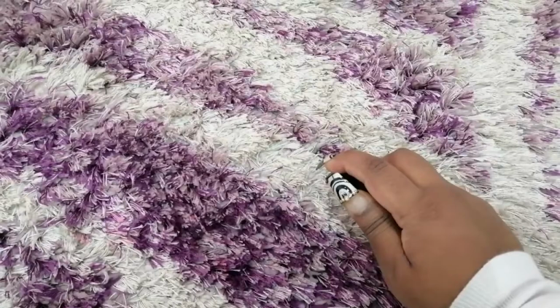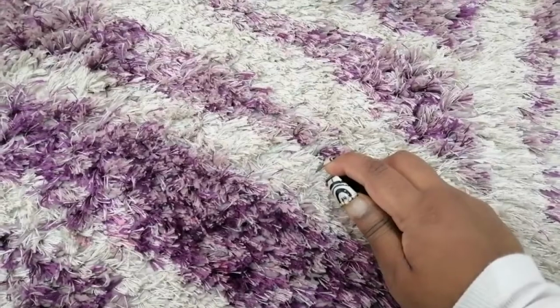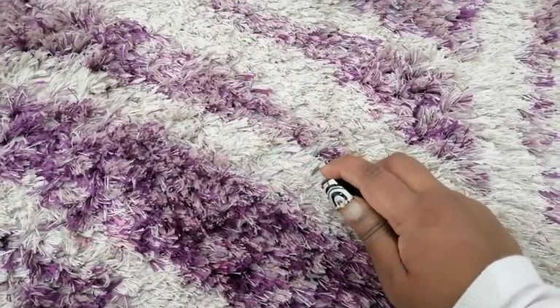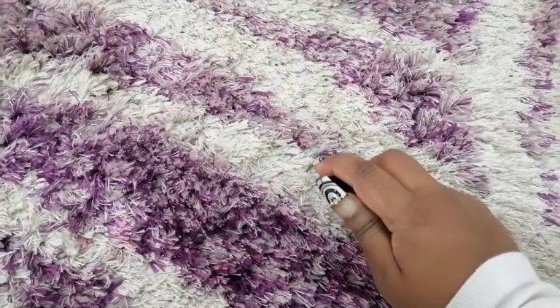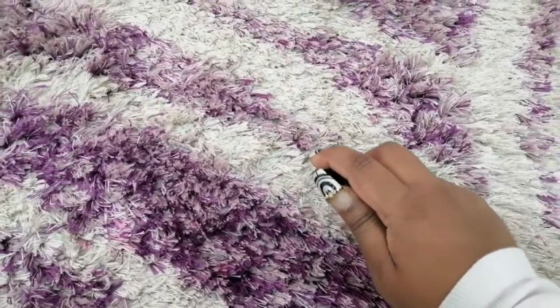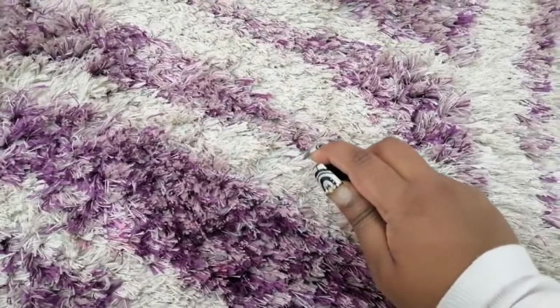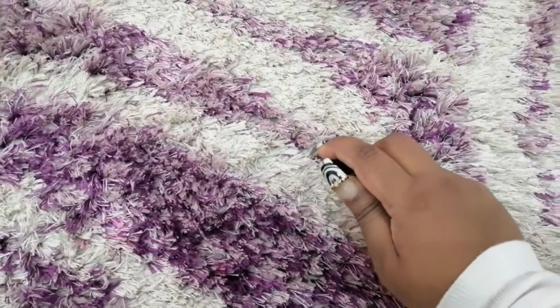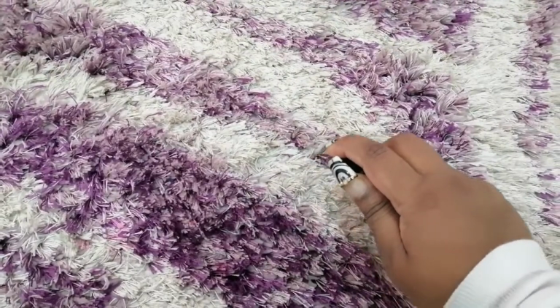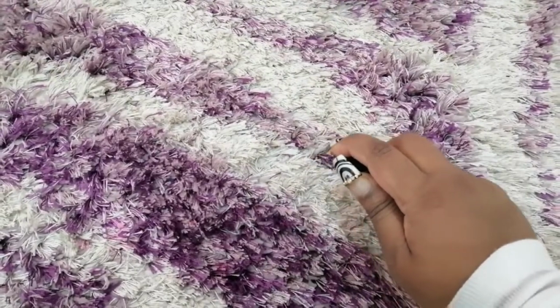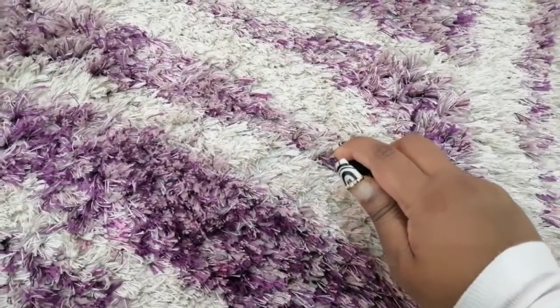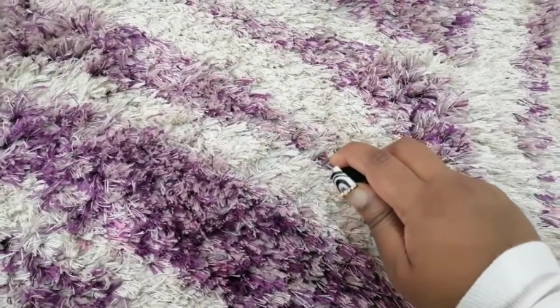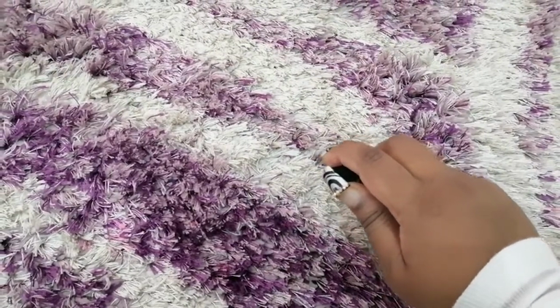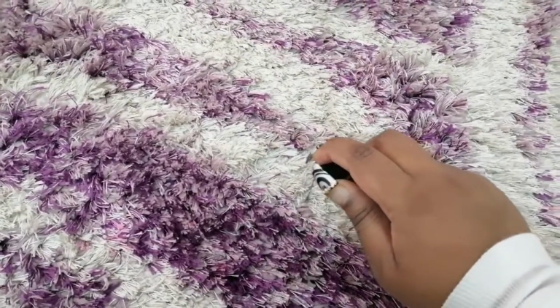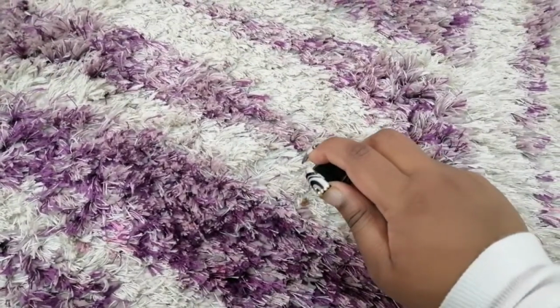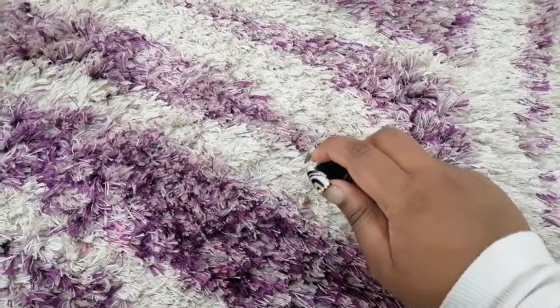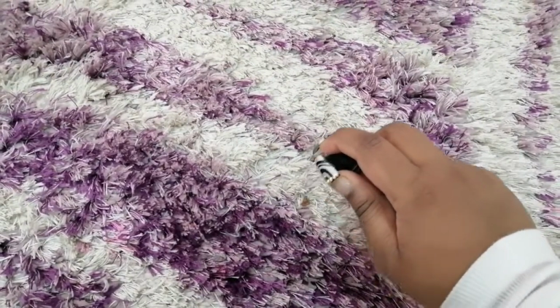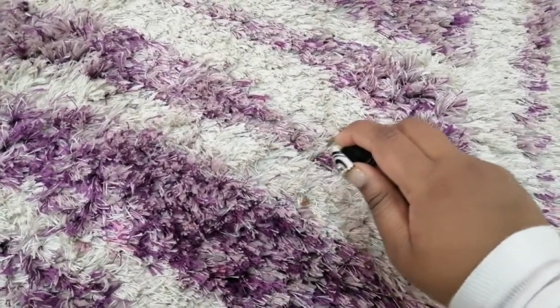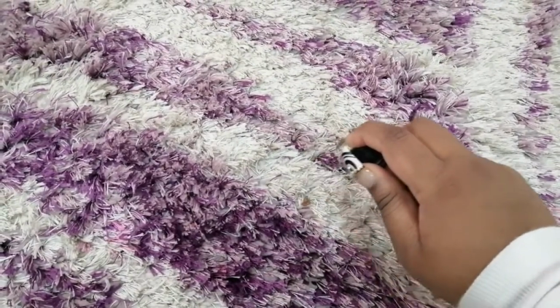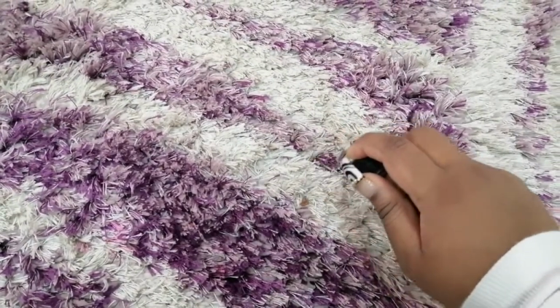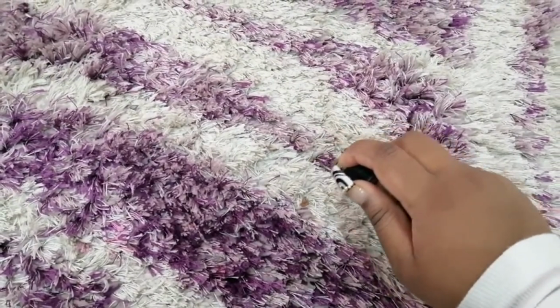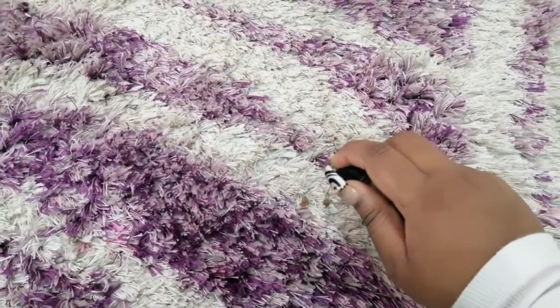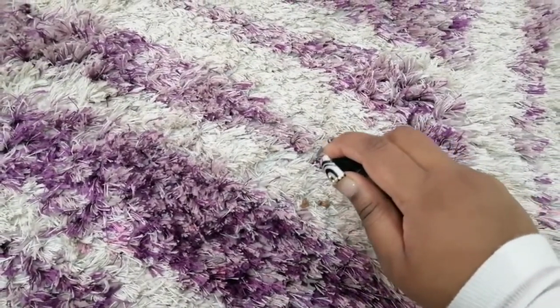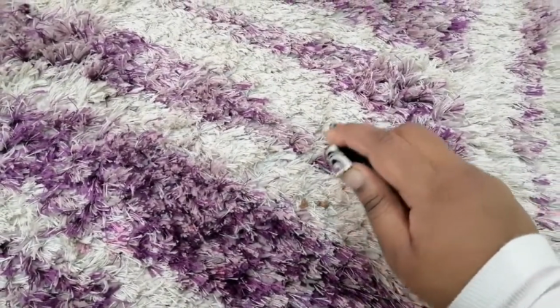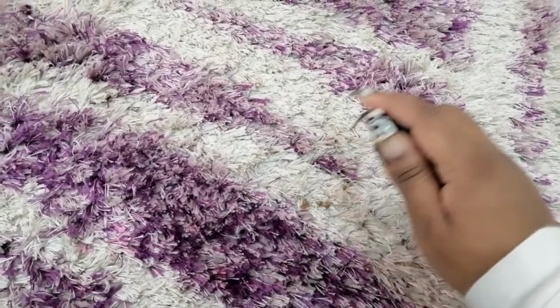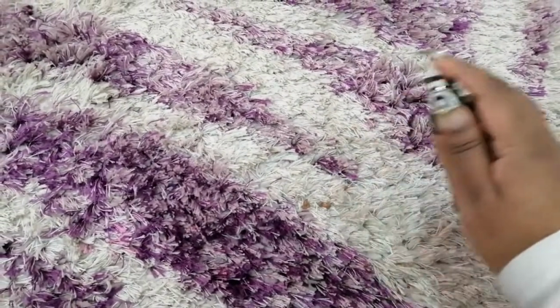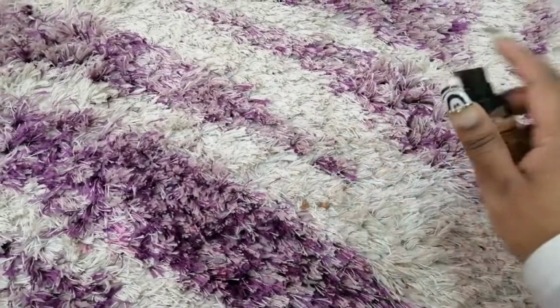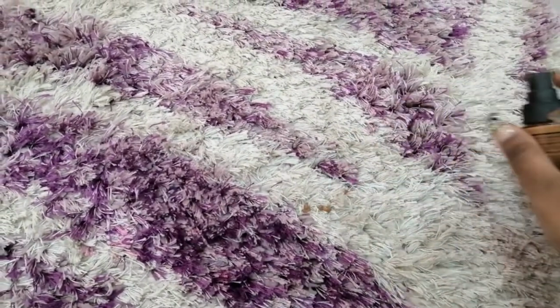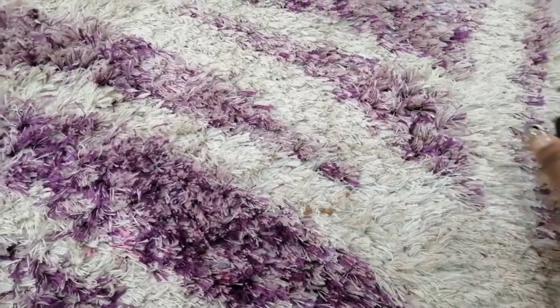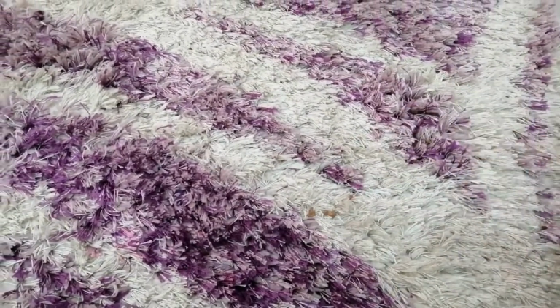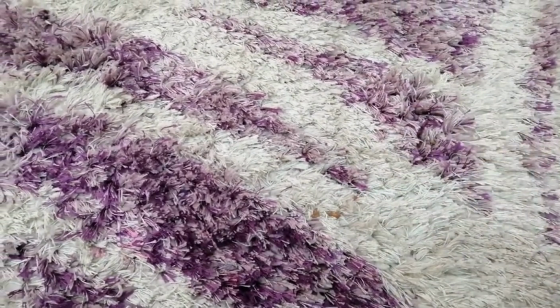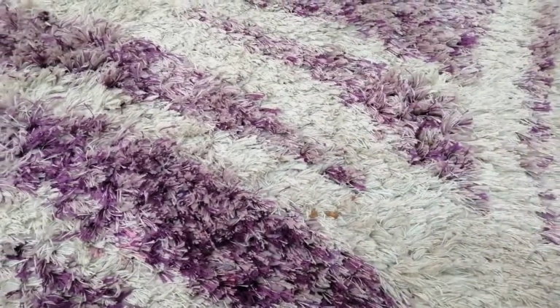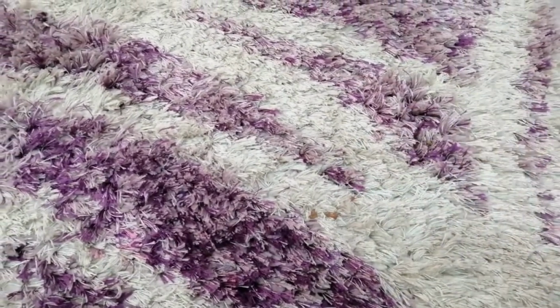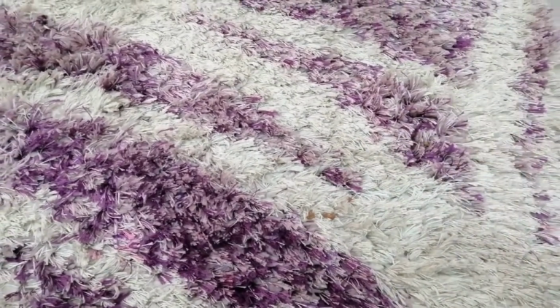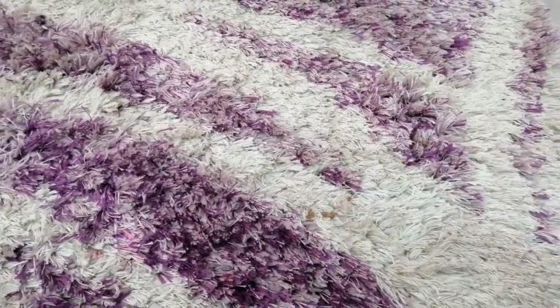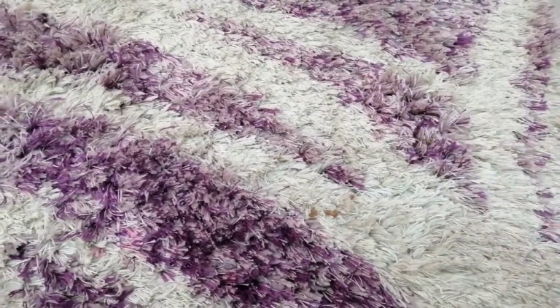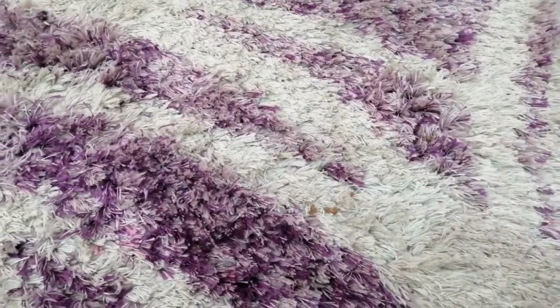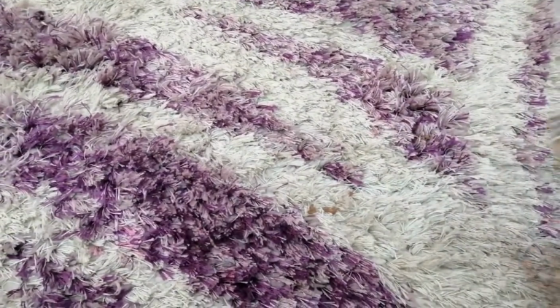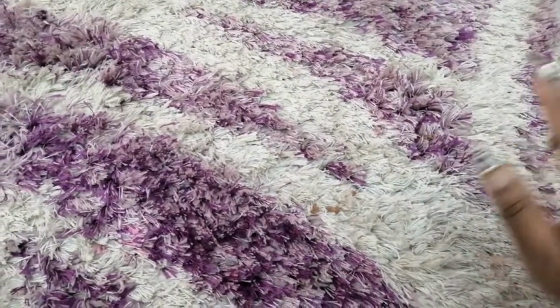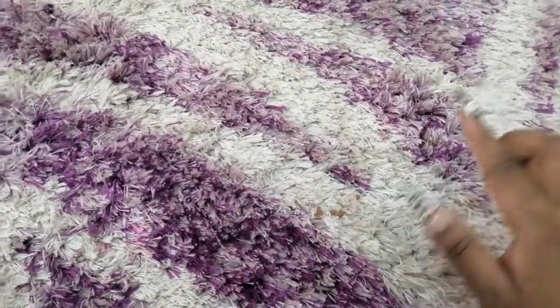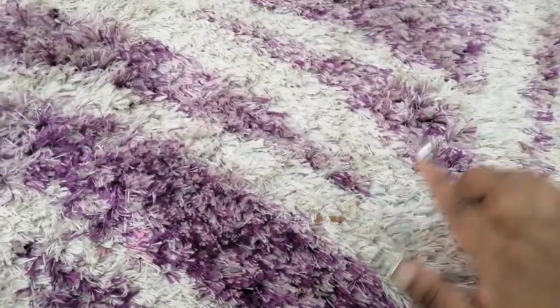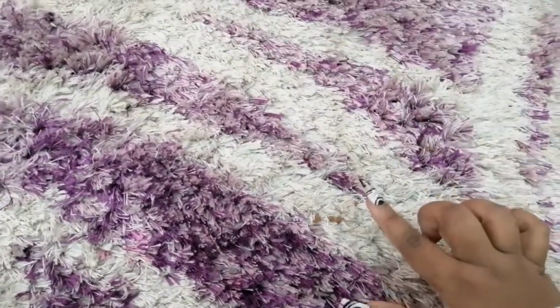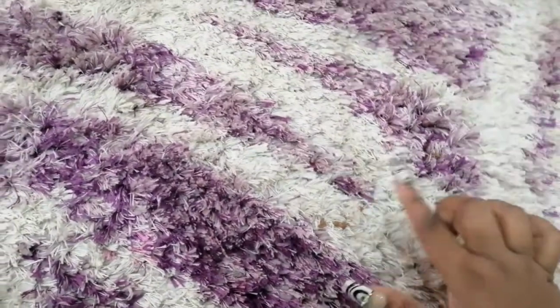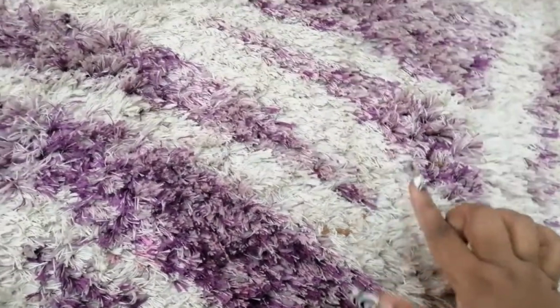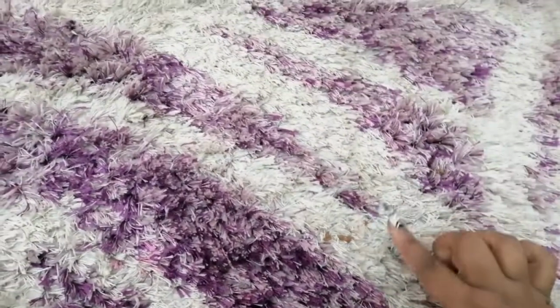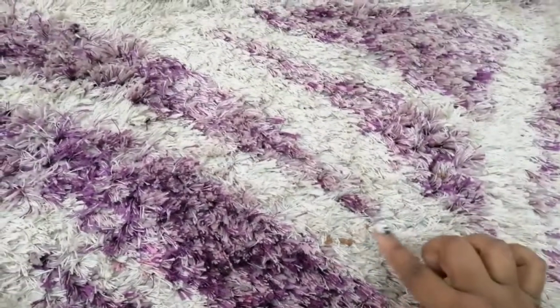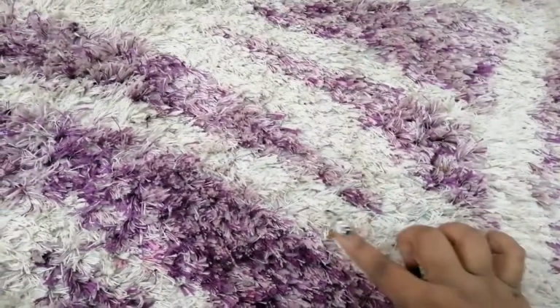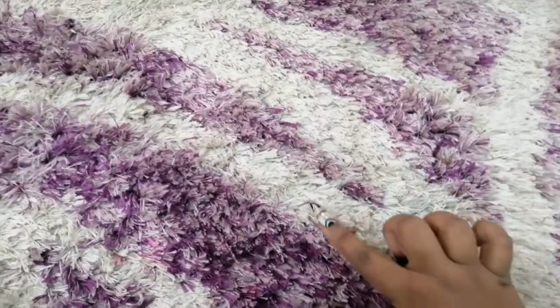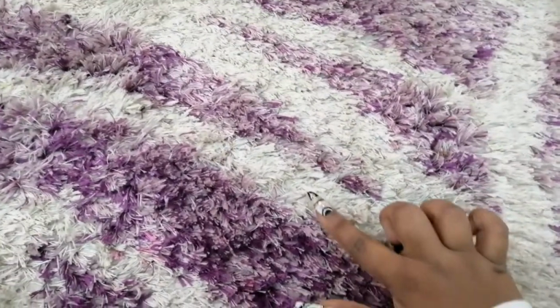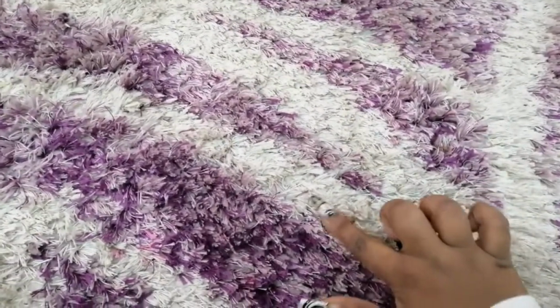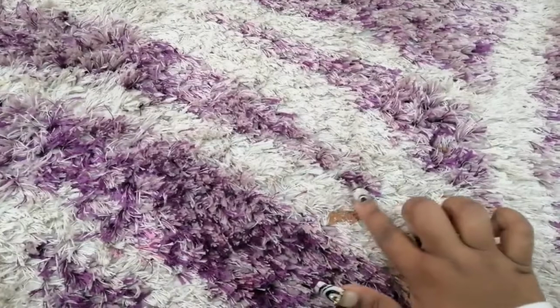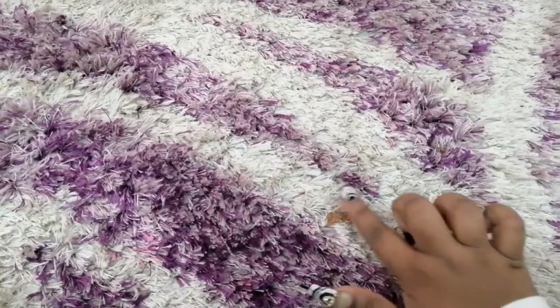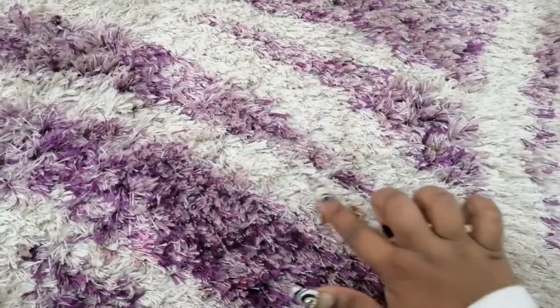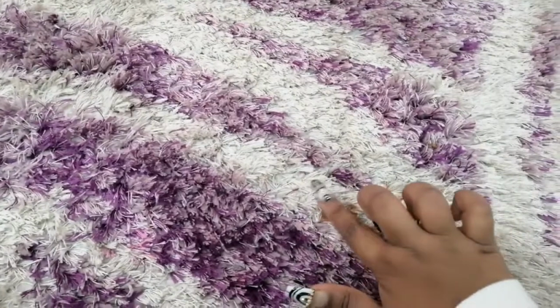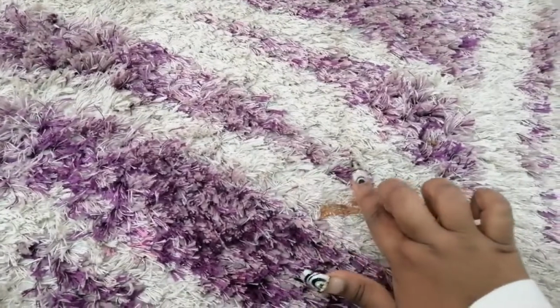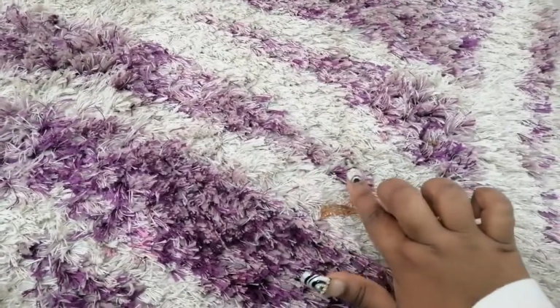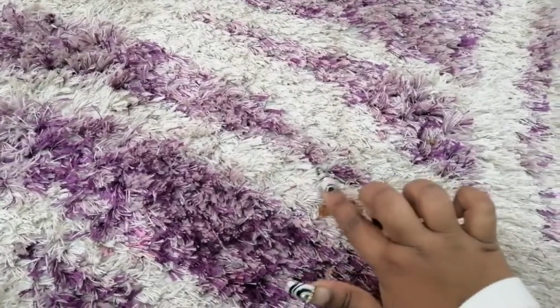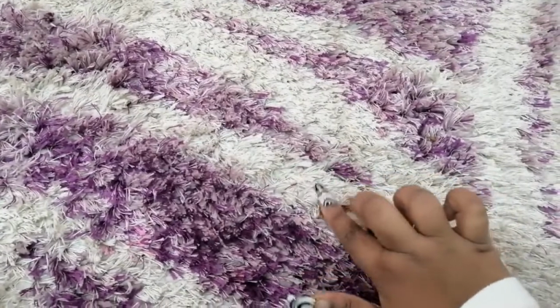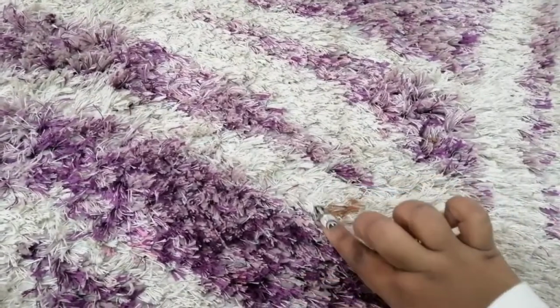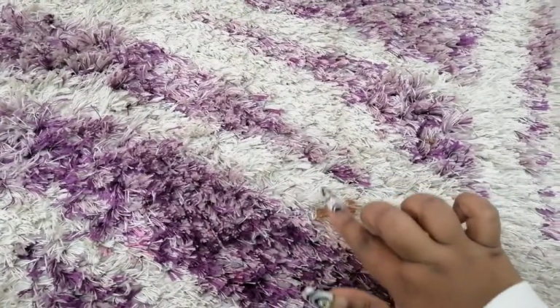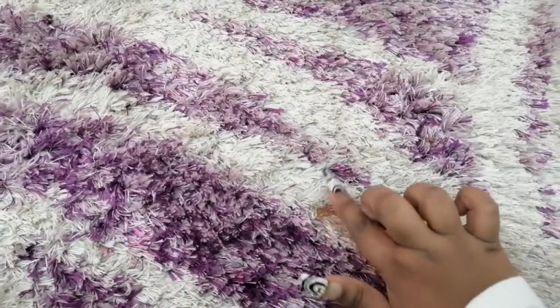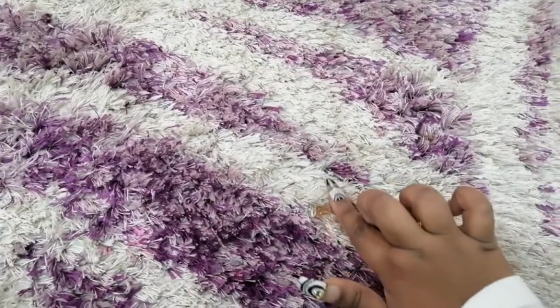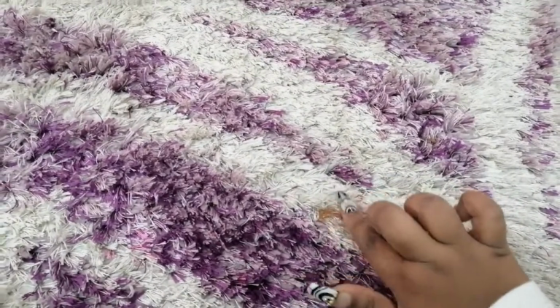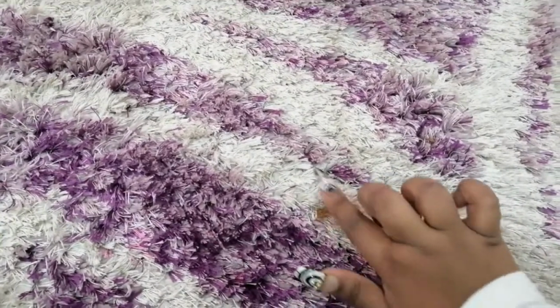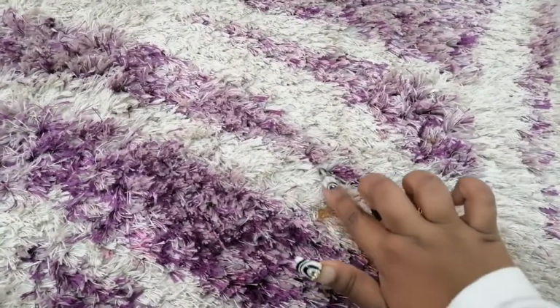Hey beautiful people, welcome back to another video. Today I'm going to be showing you how to remove foundation stains from your carpet.